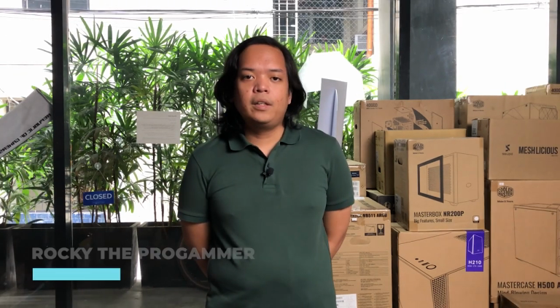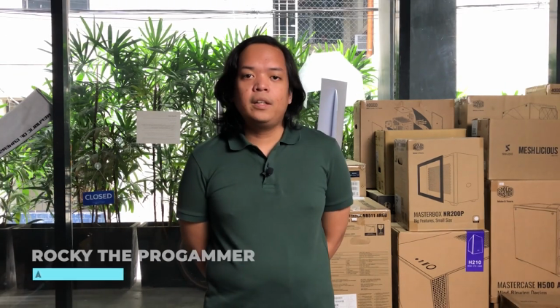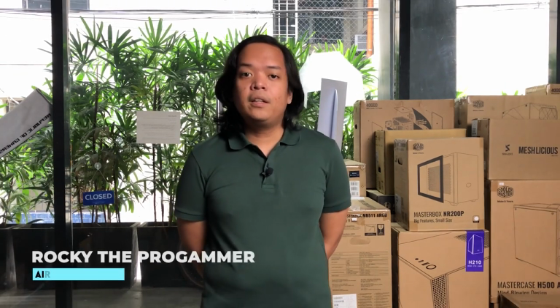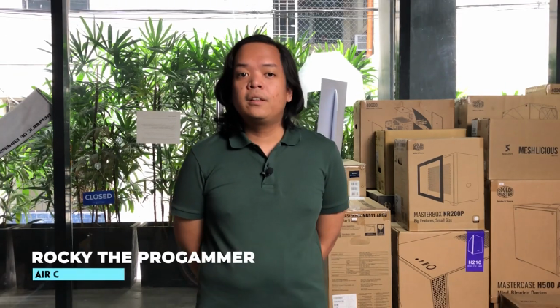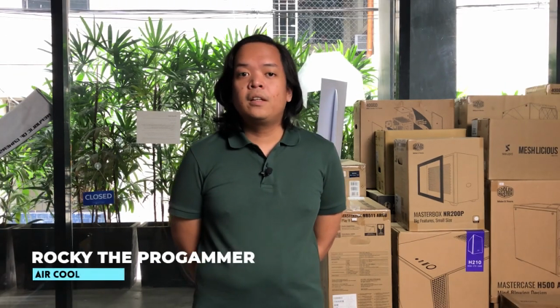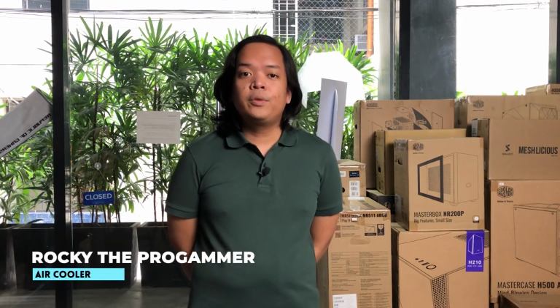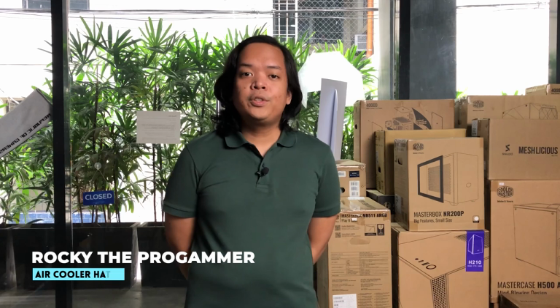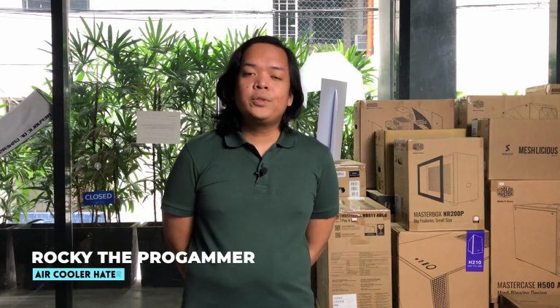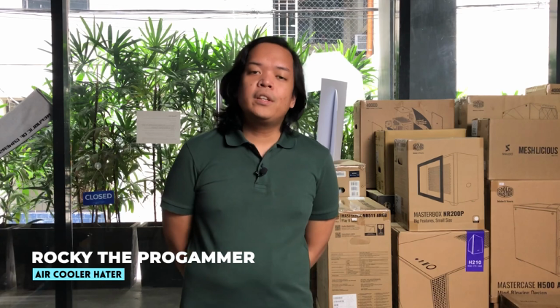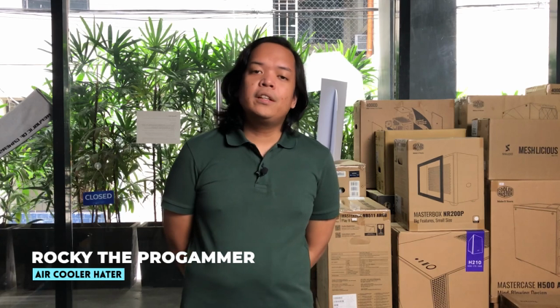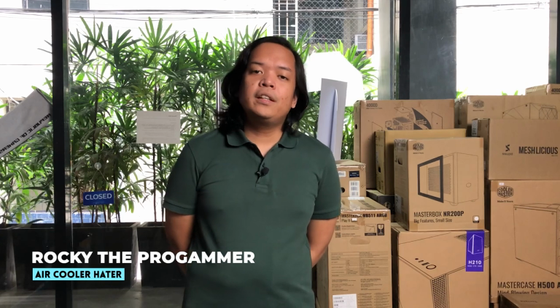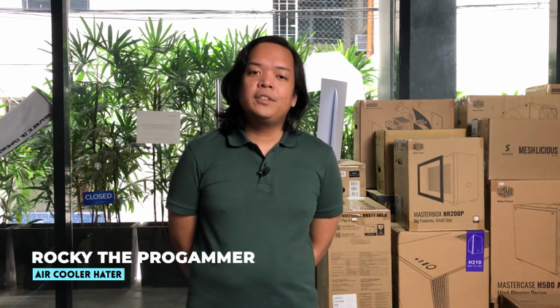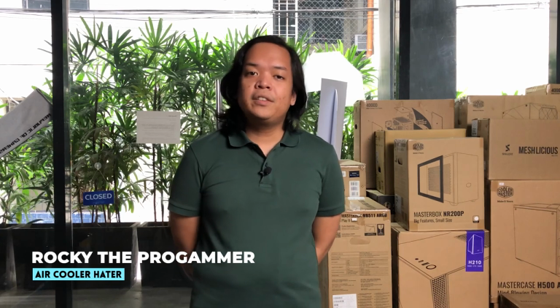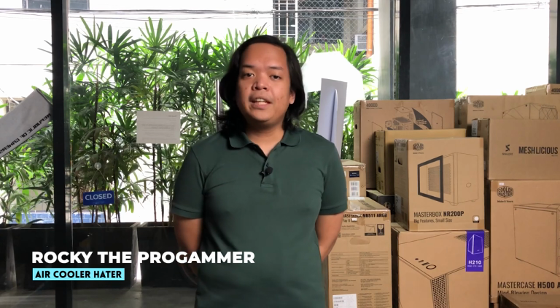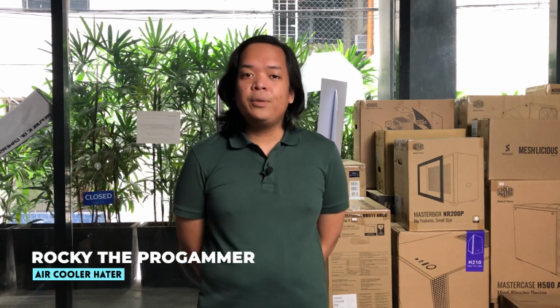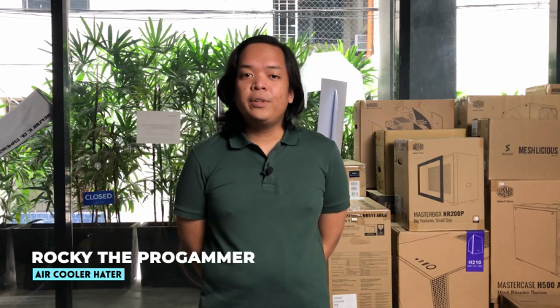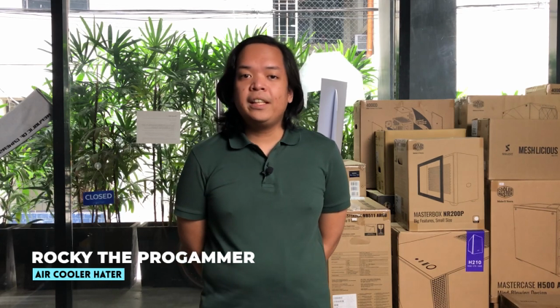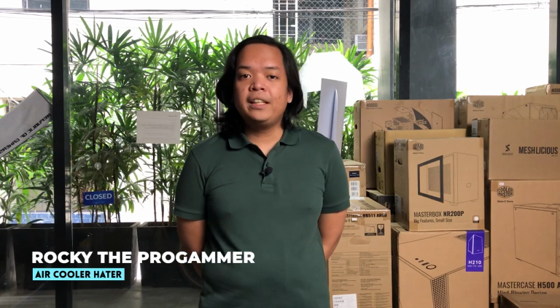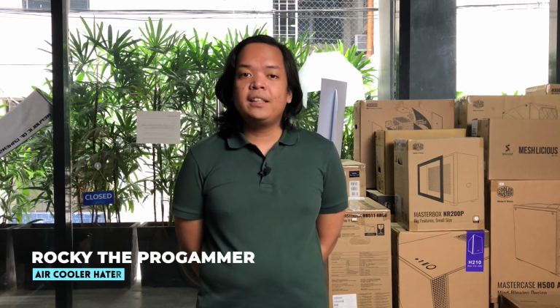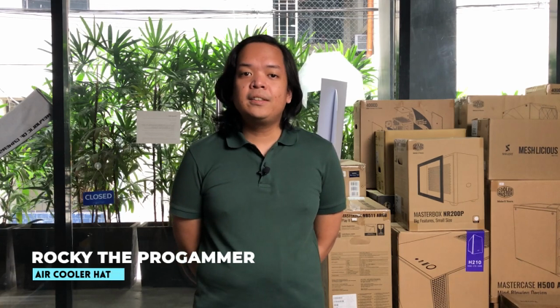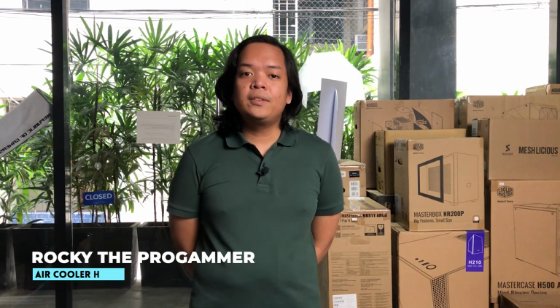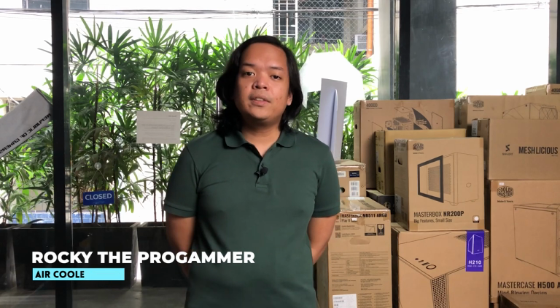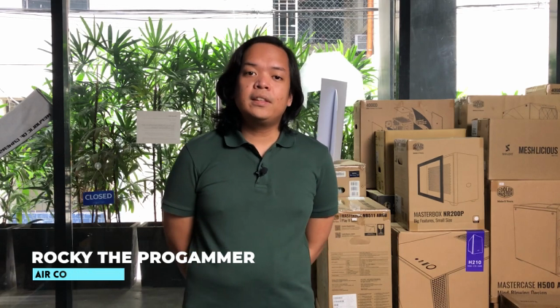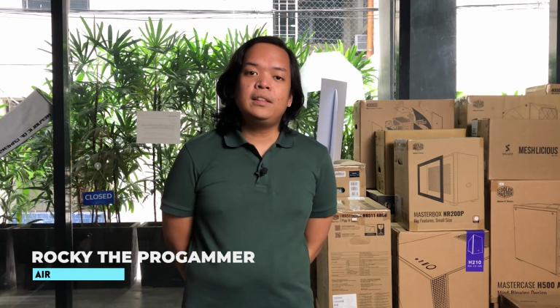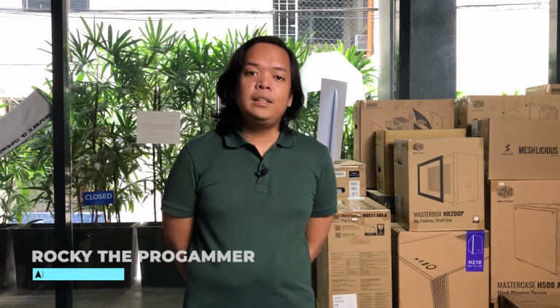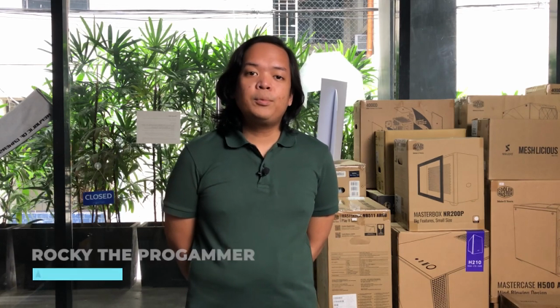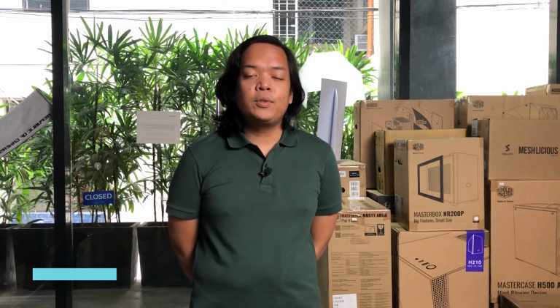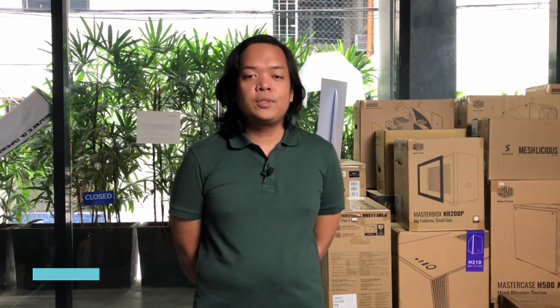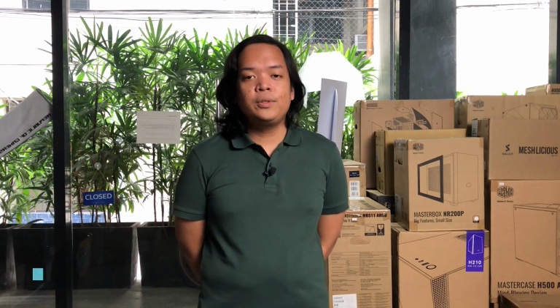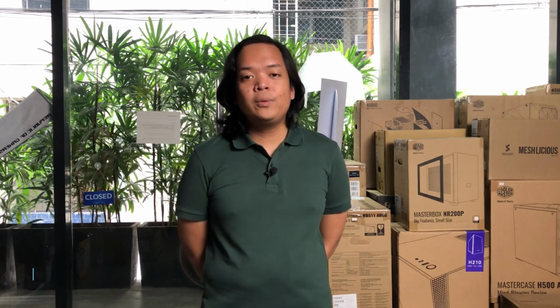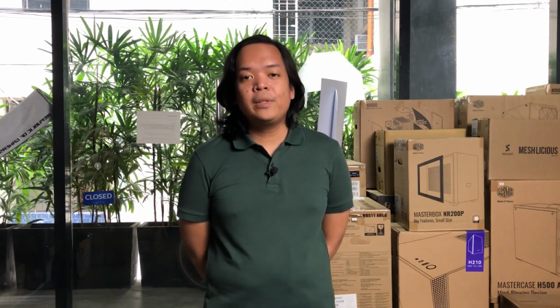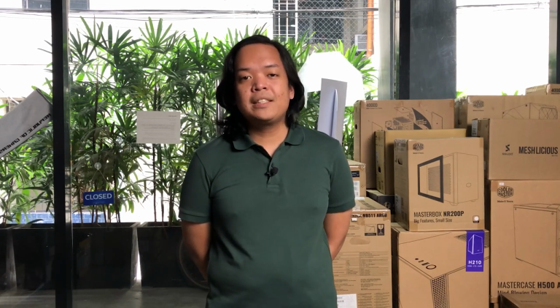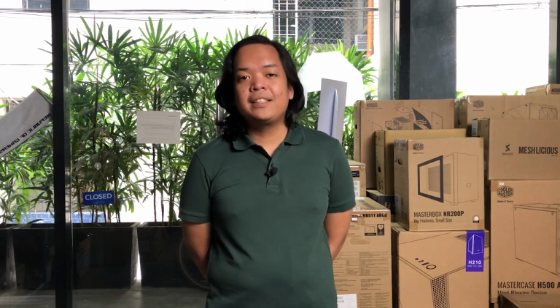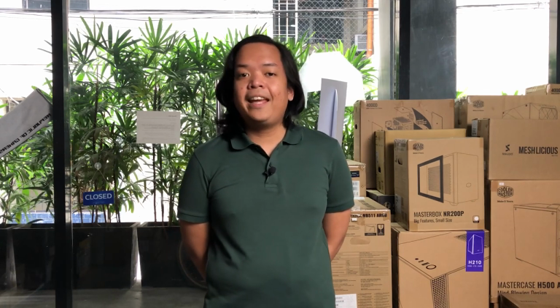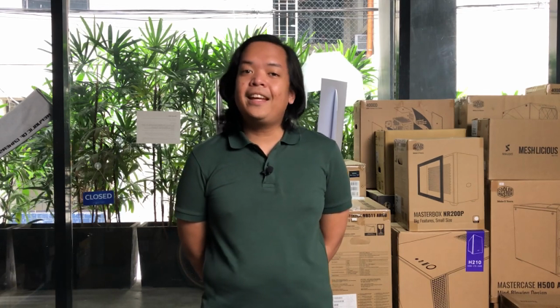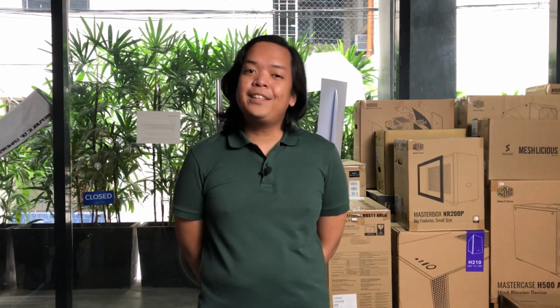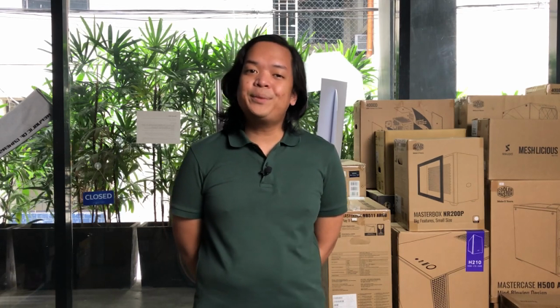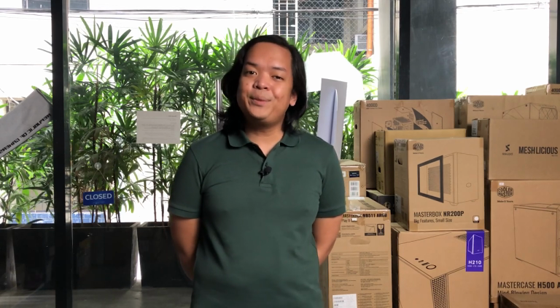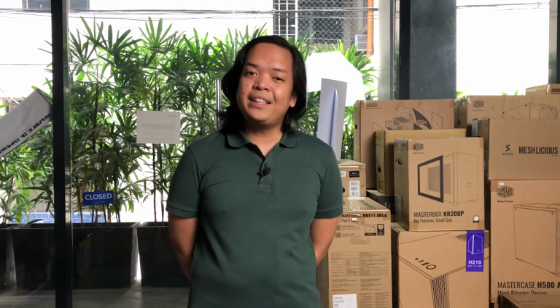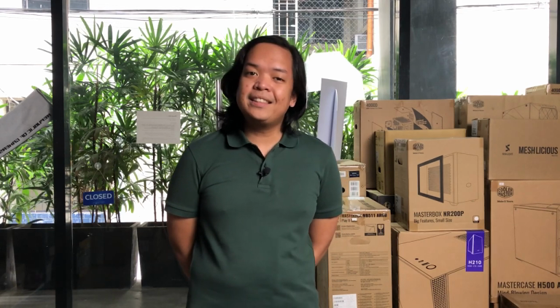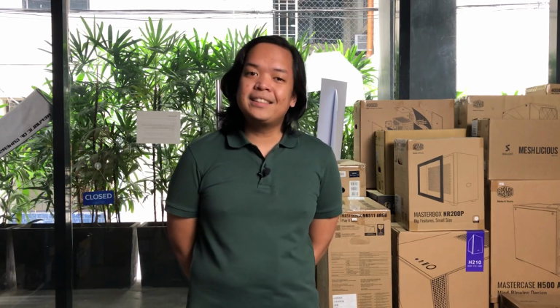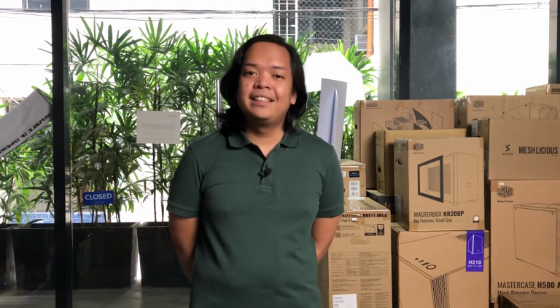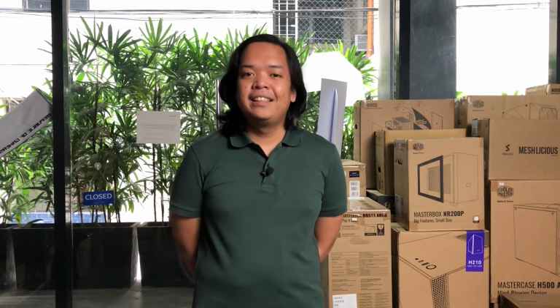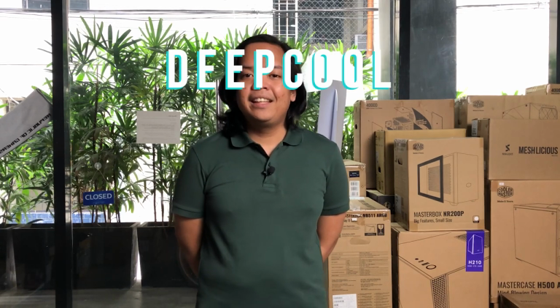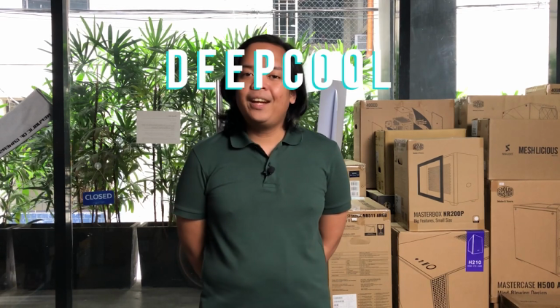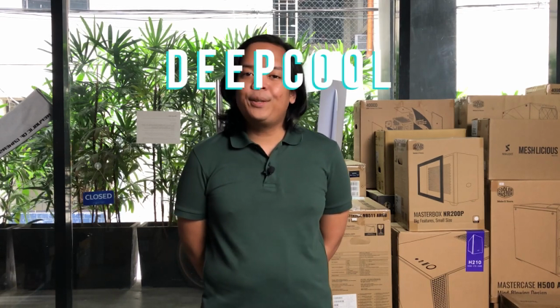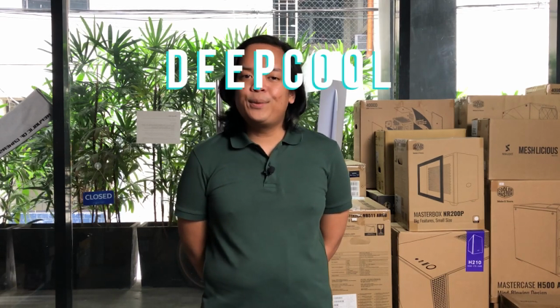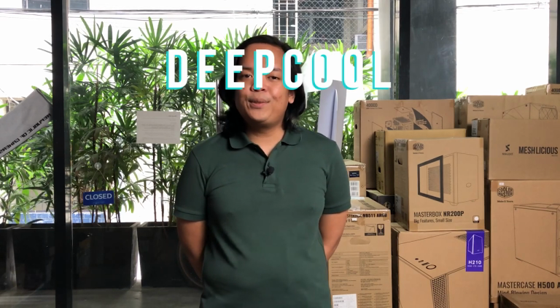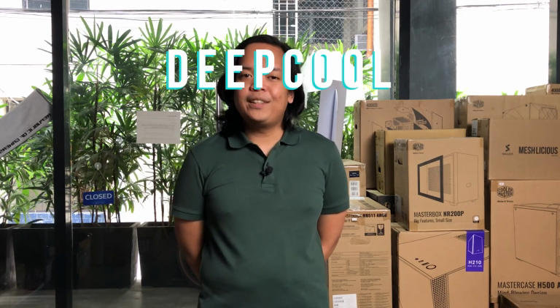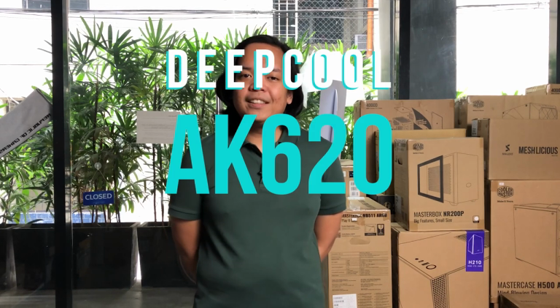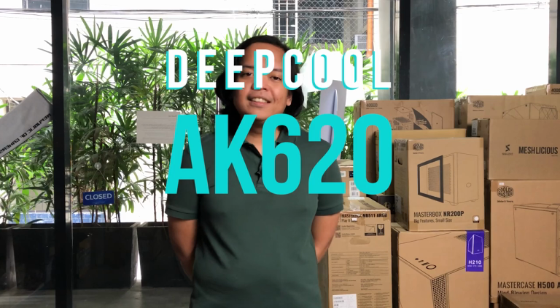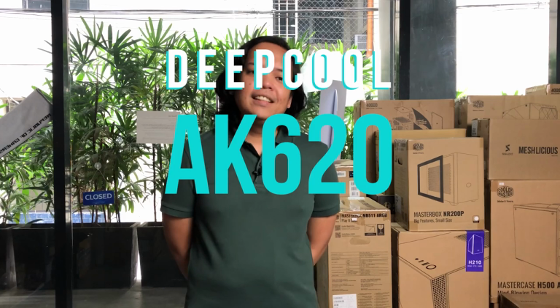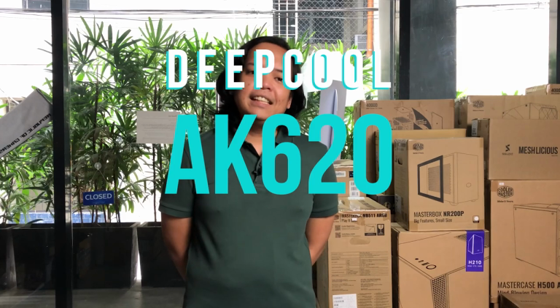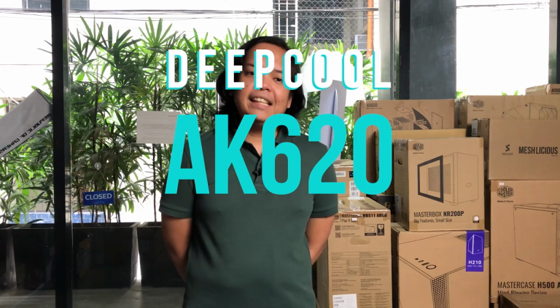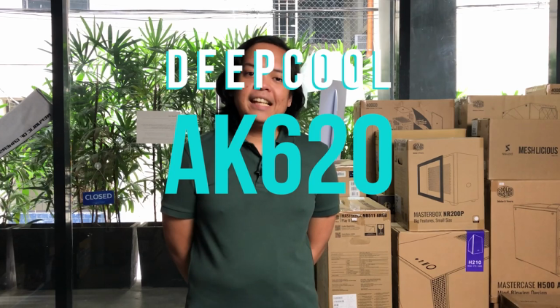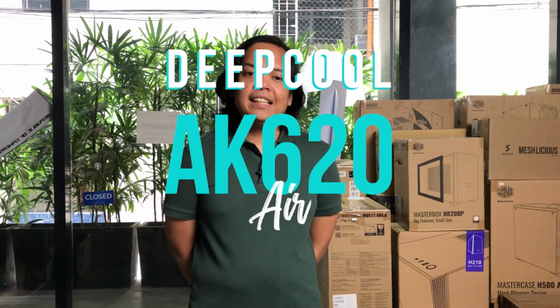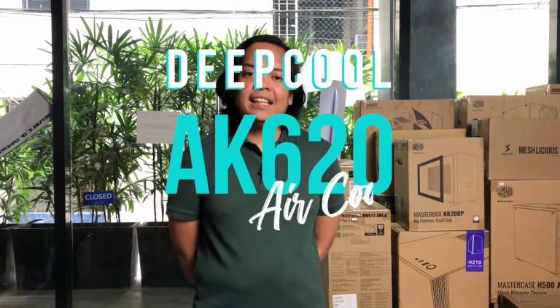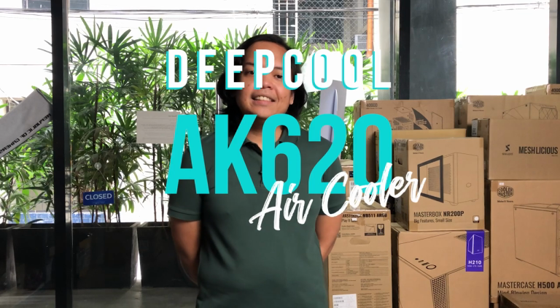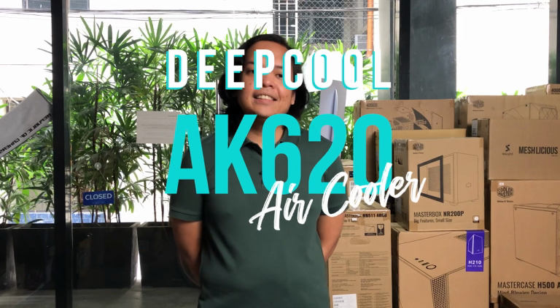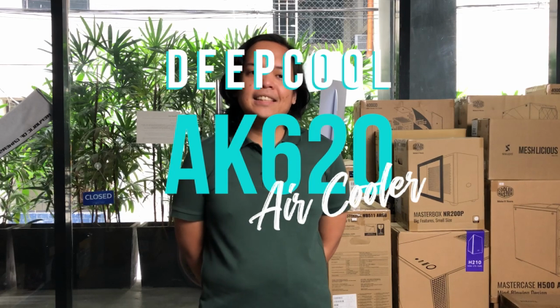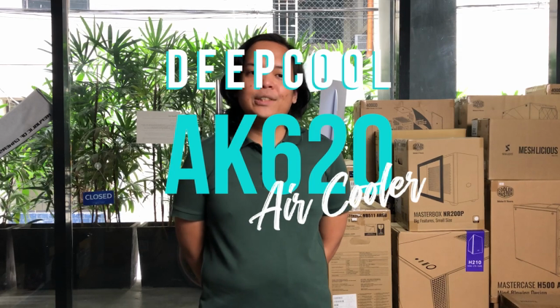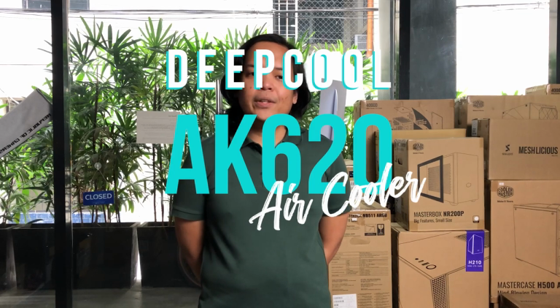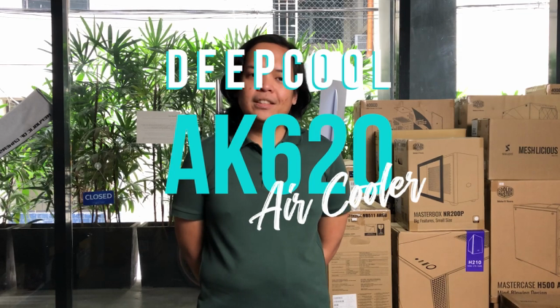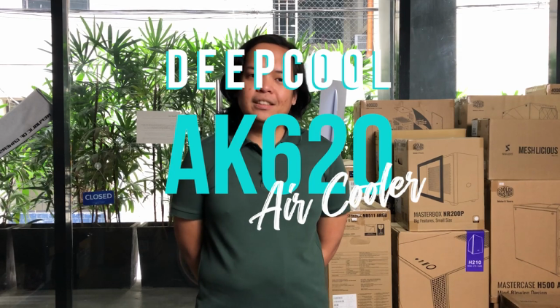We're here at Hardware Sugar, and today we're taking a look at Deepcool's newest and coolest air cooler, the AK620.